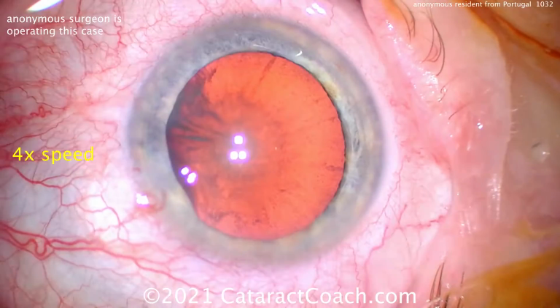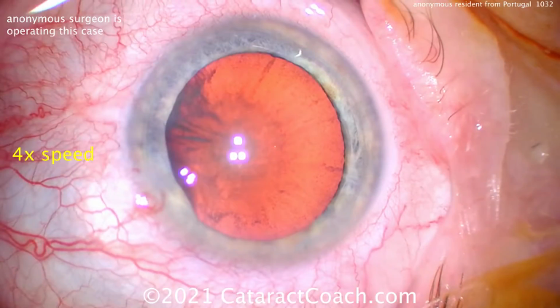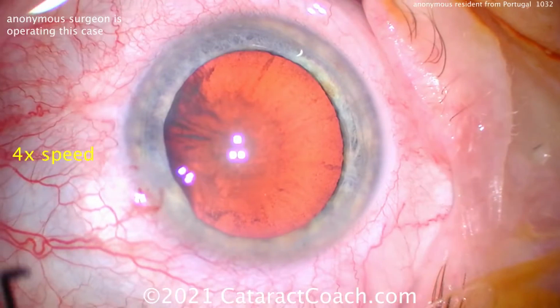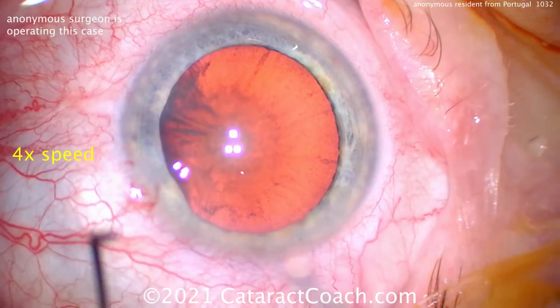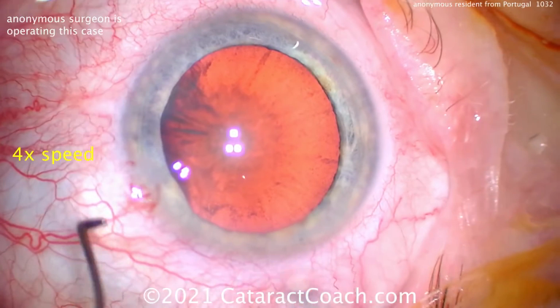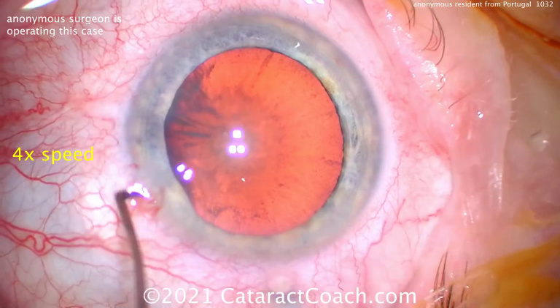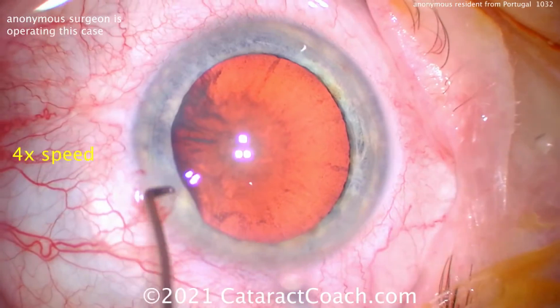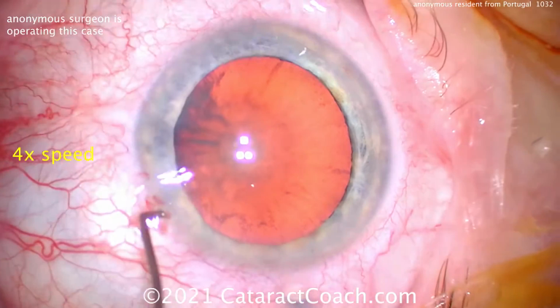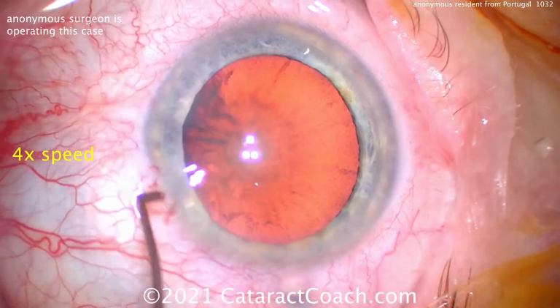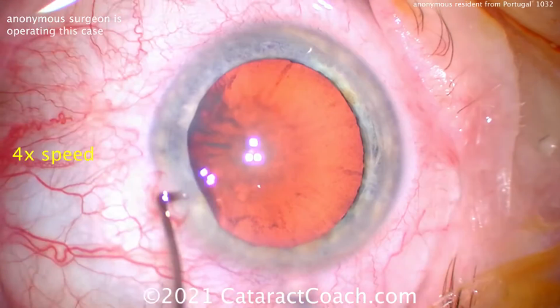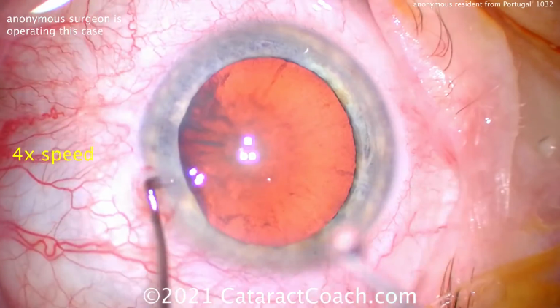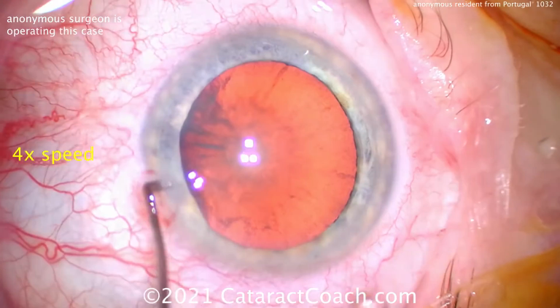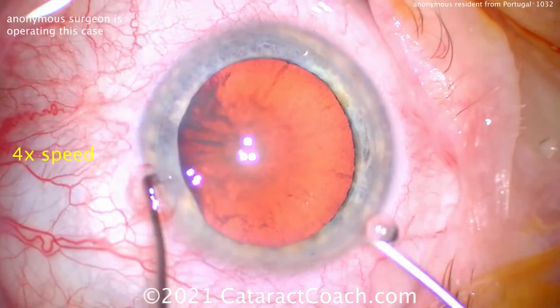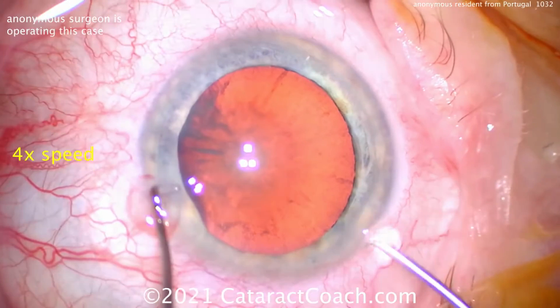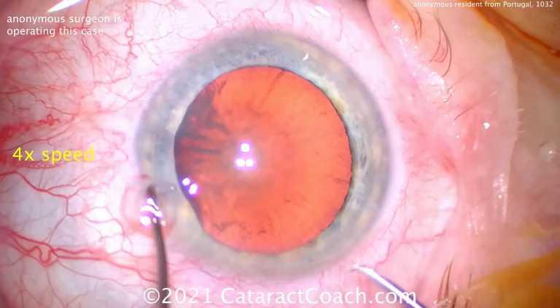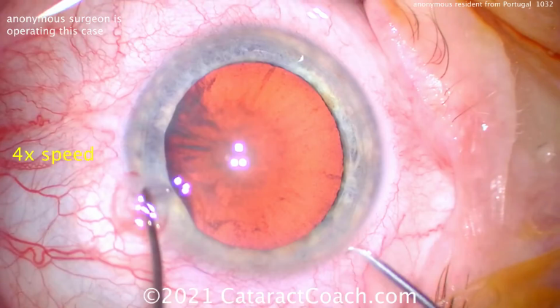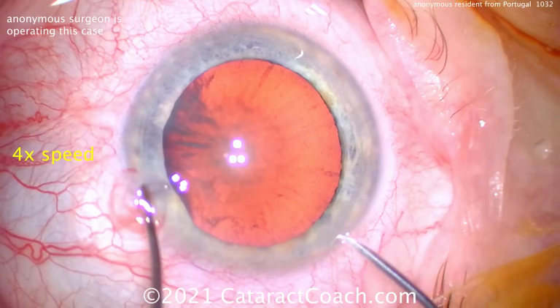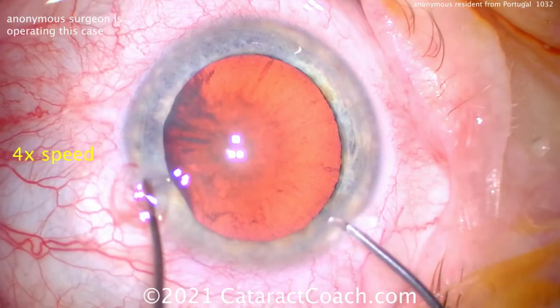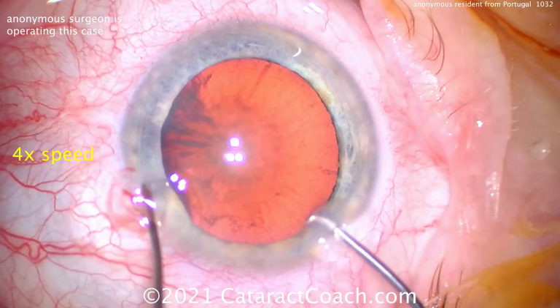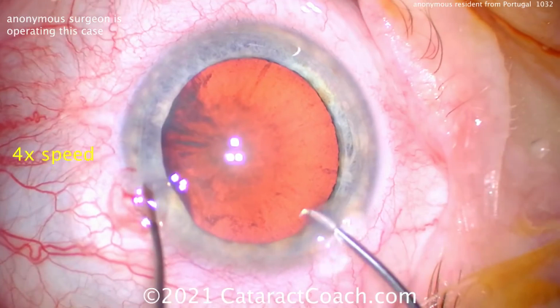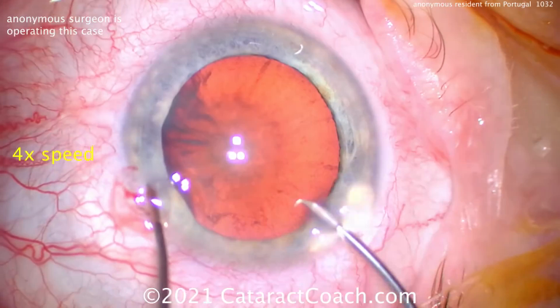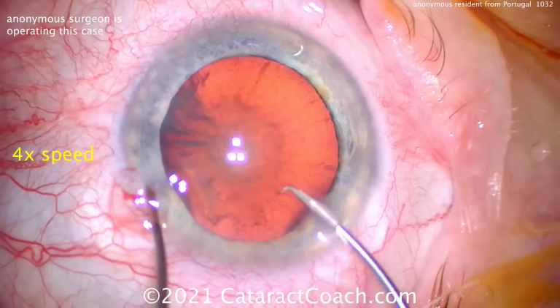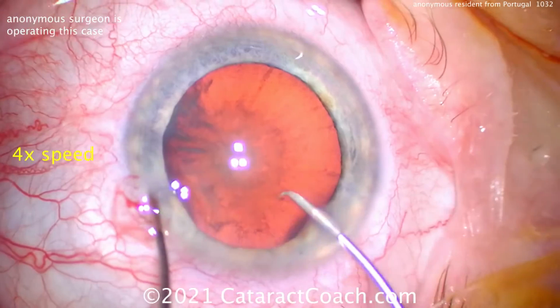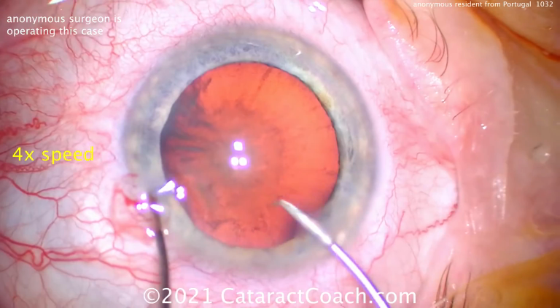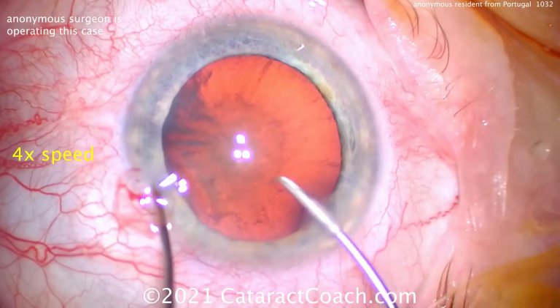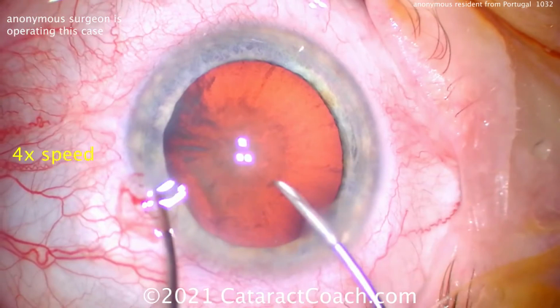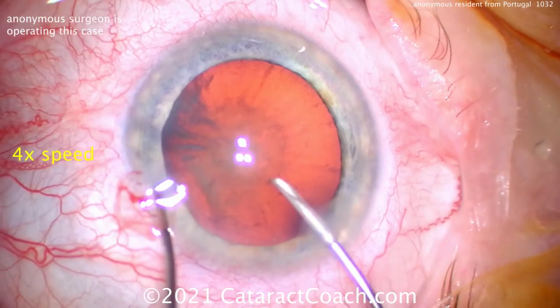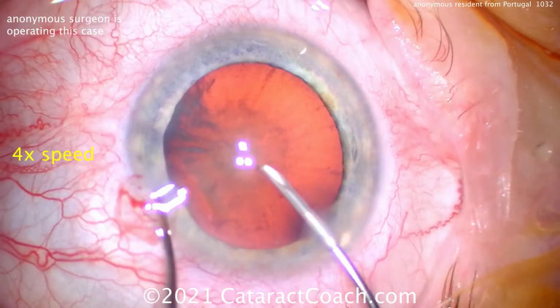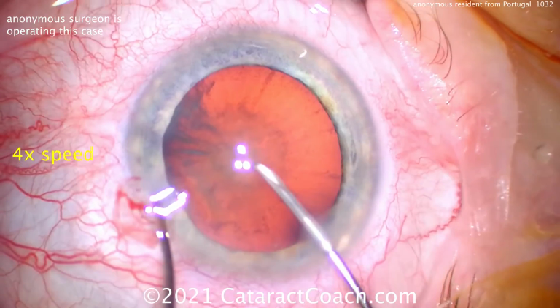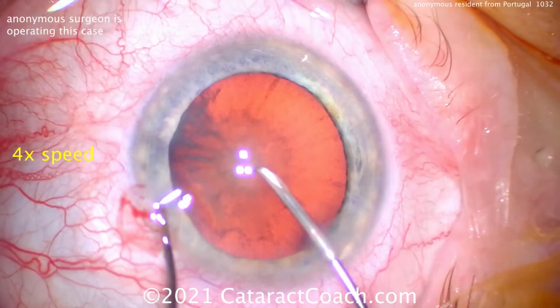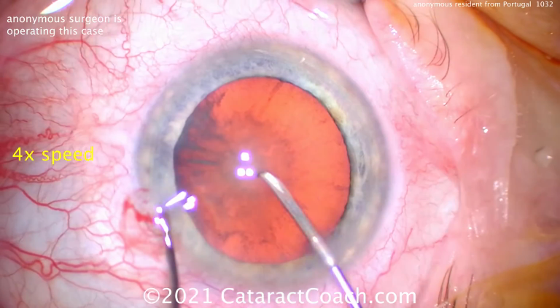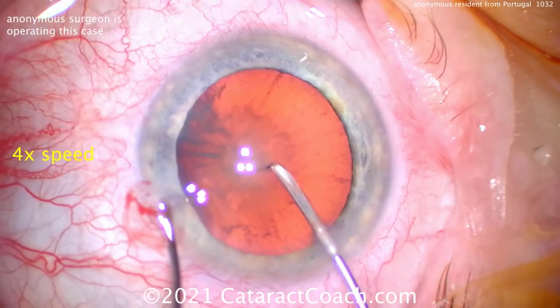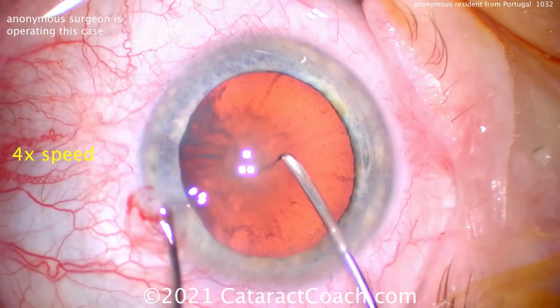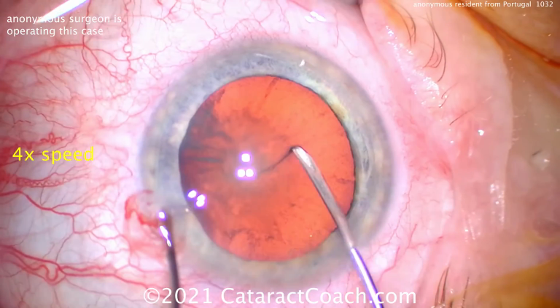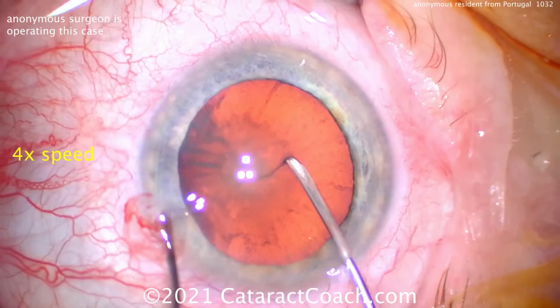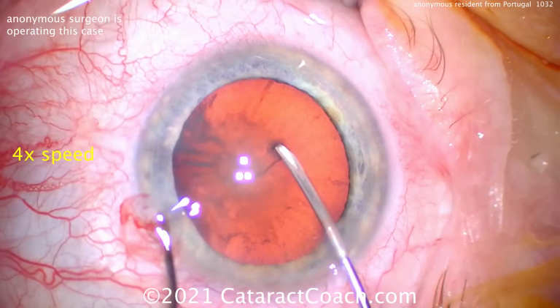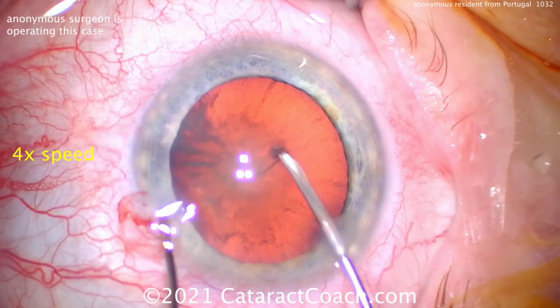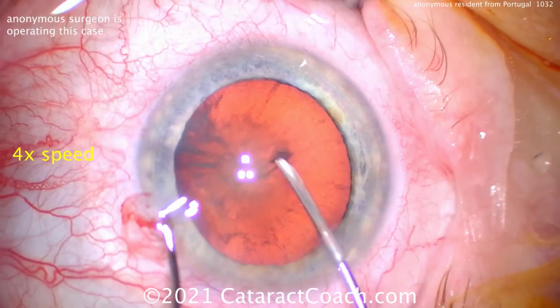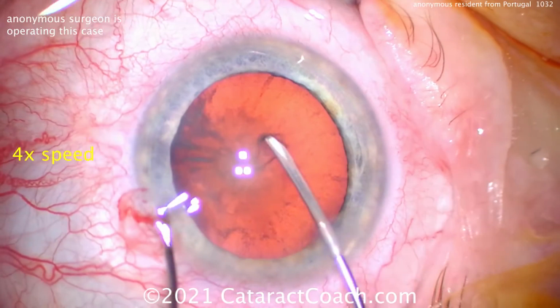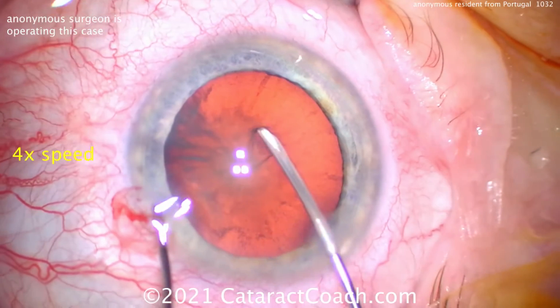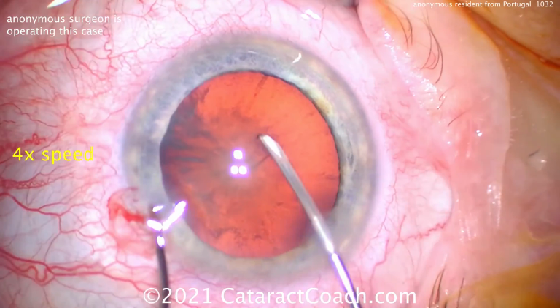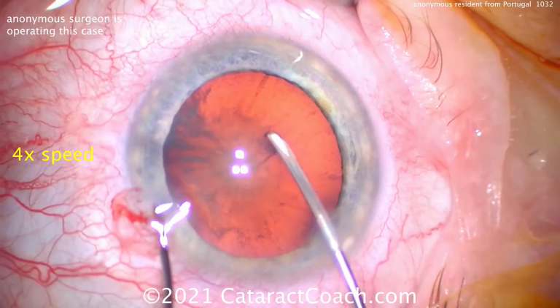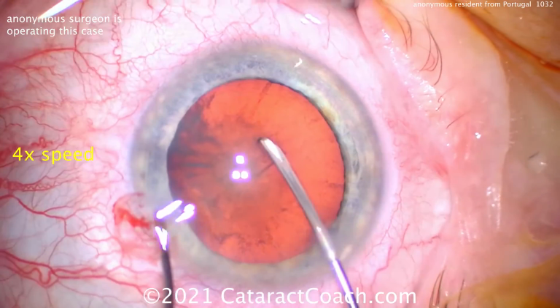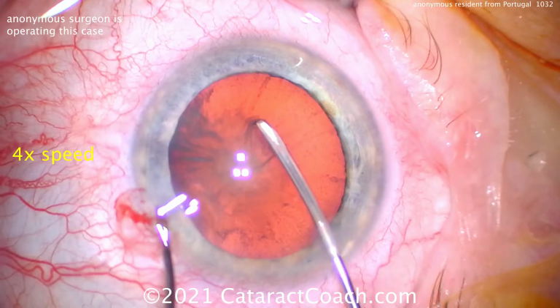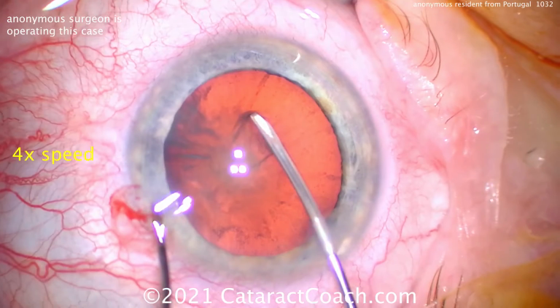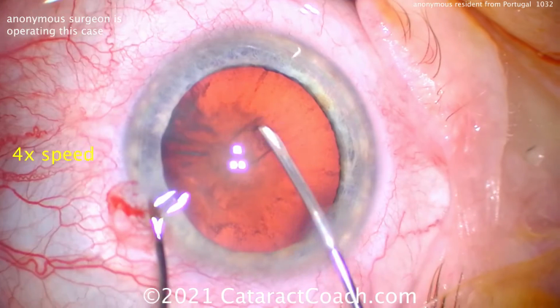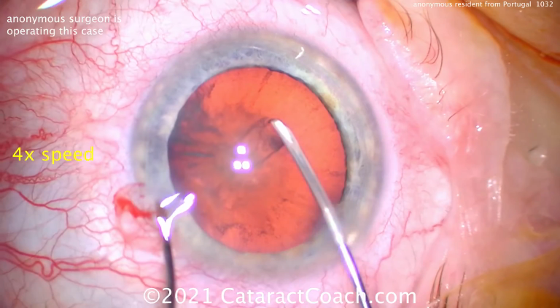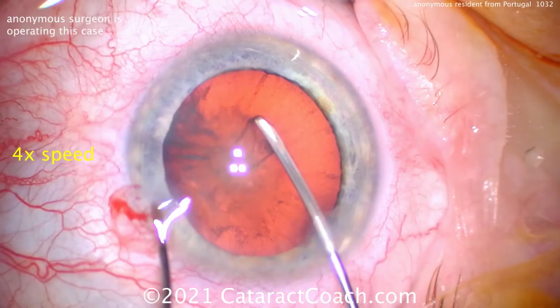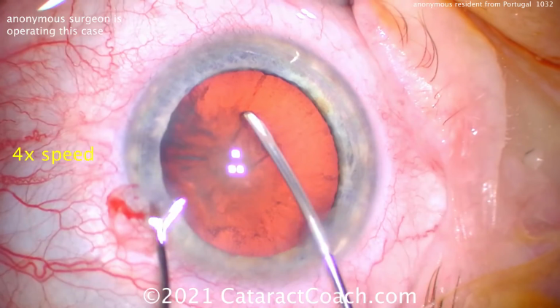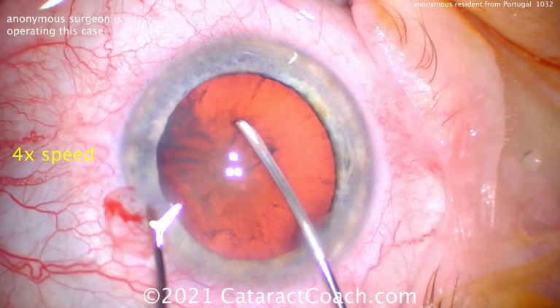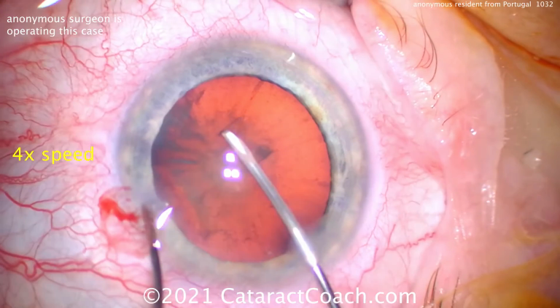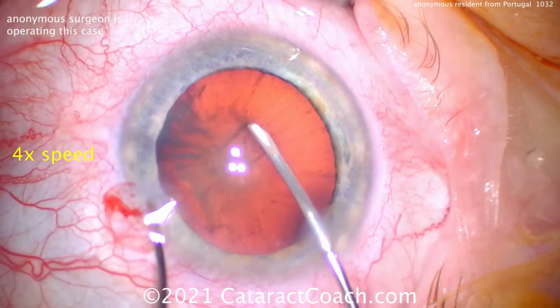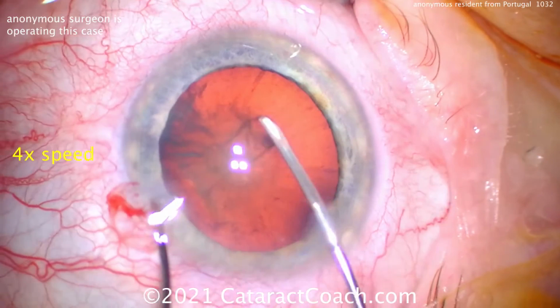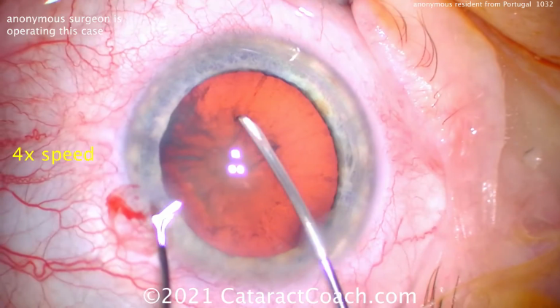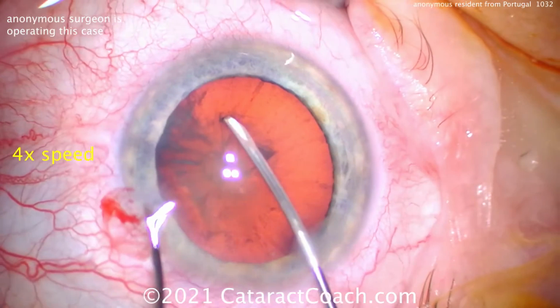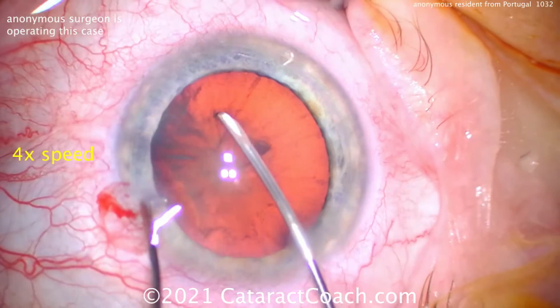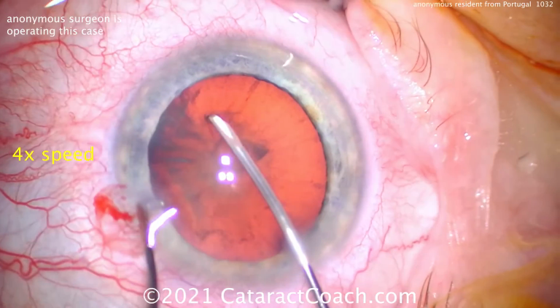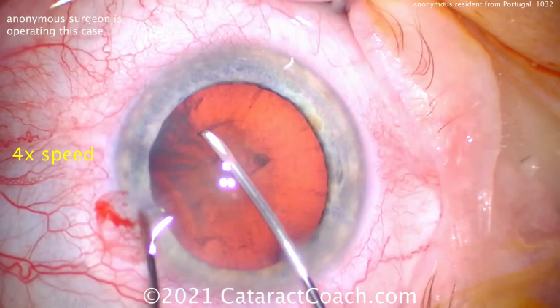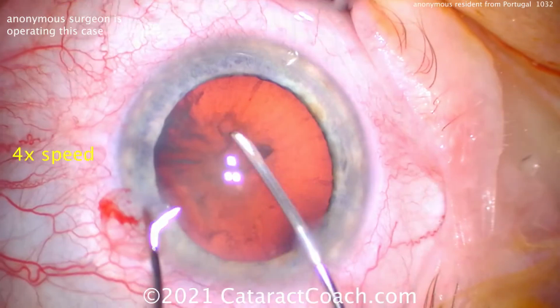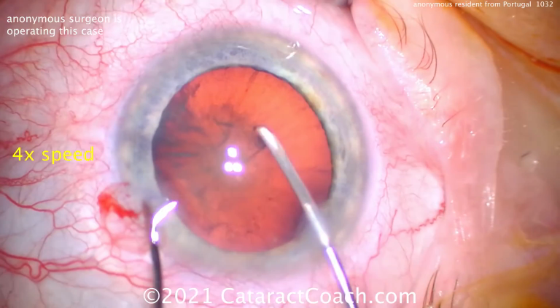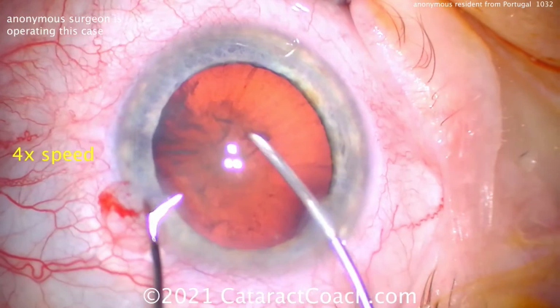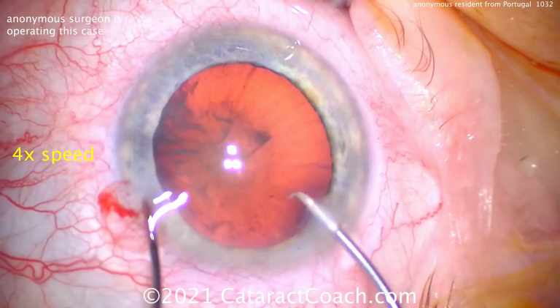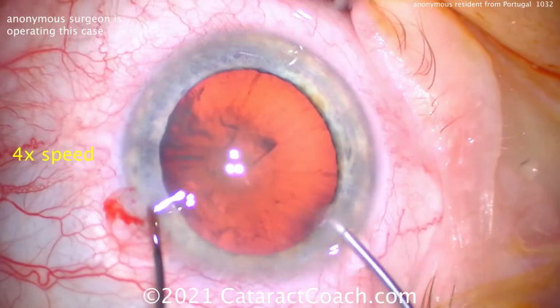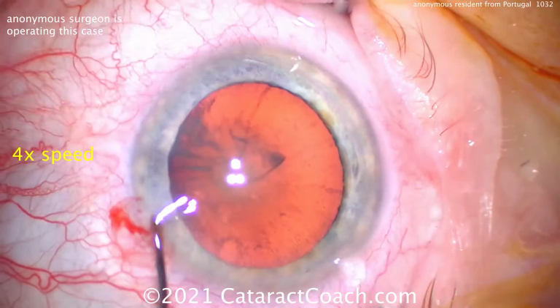That incision is way too short, way too fast — not good architecture. You have got to do a better incision.